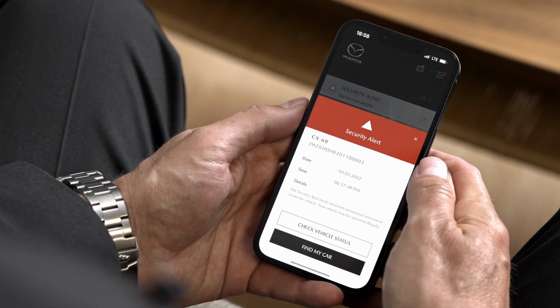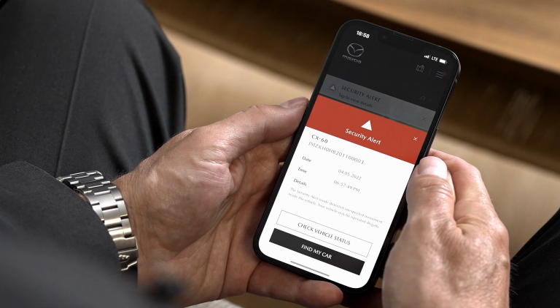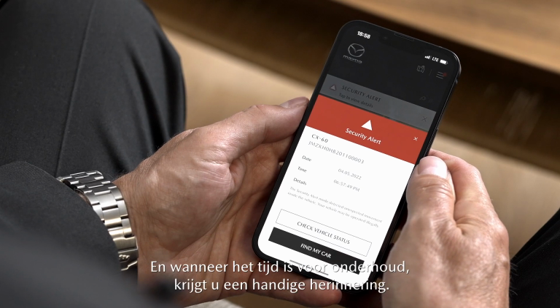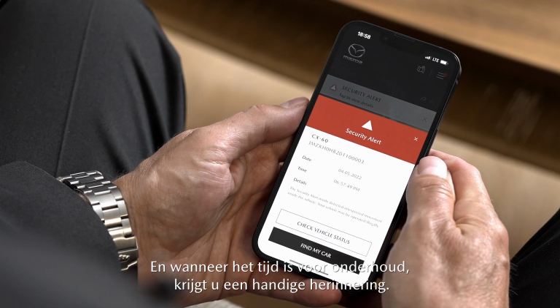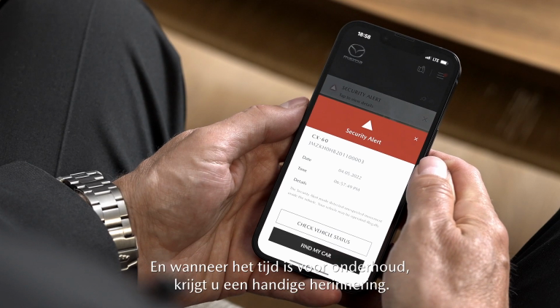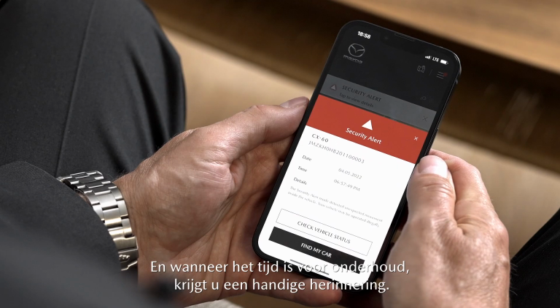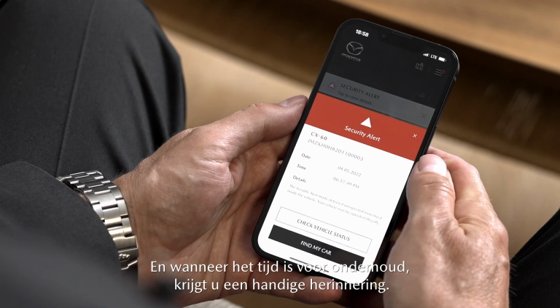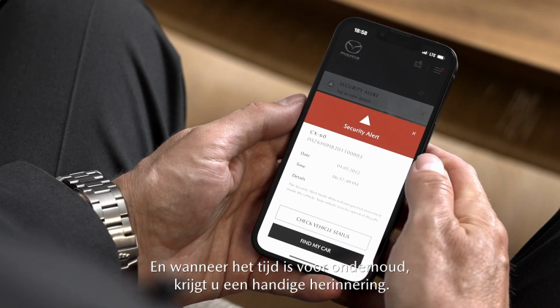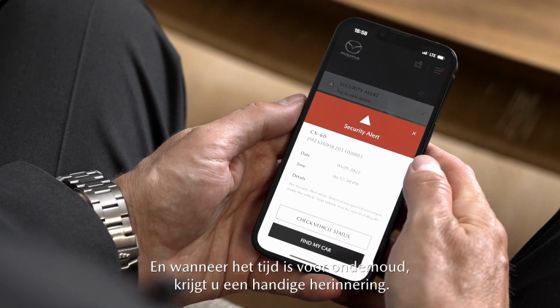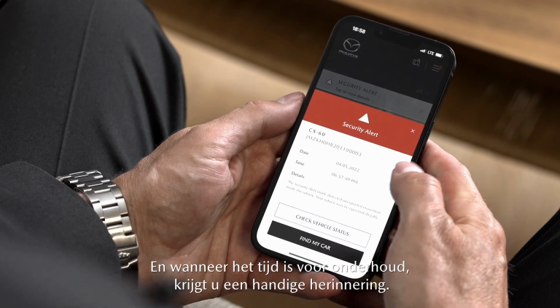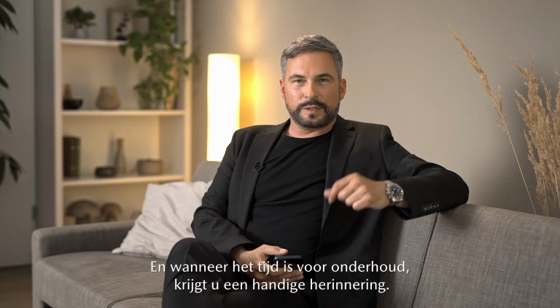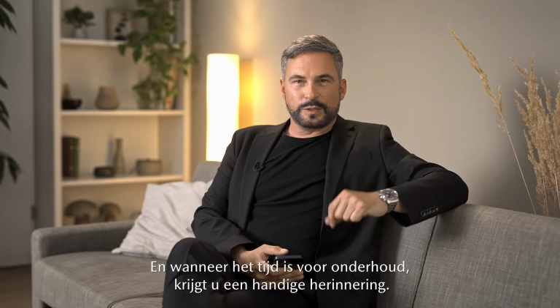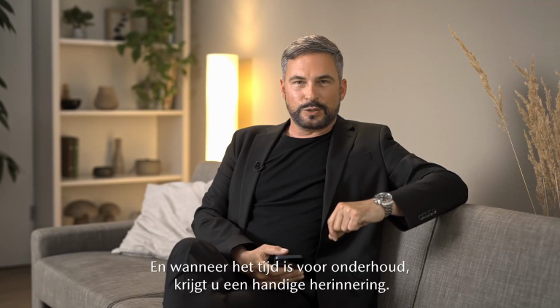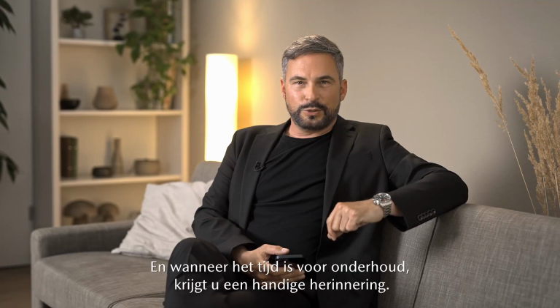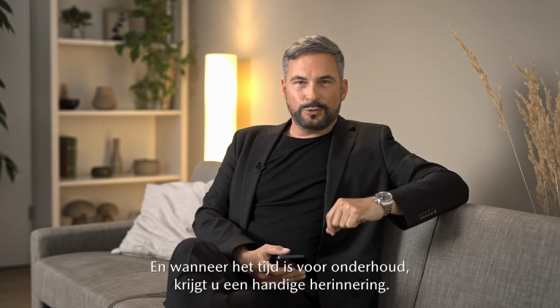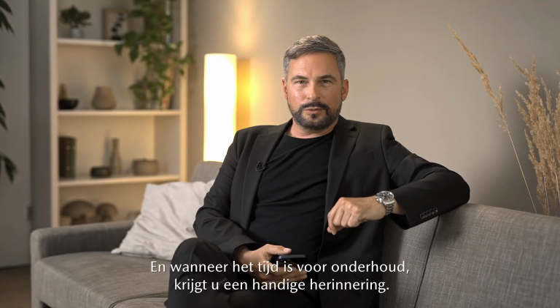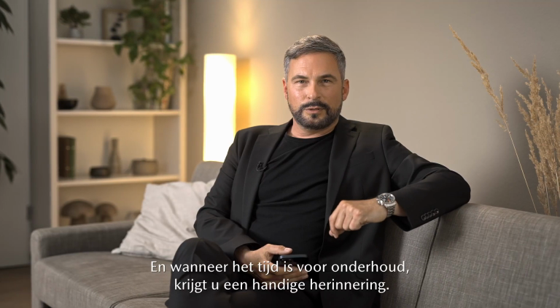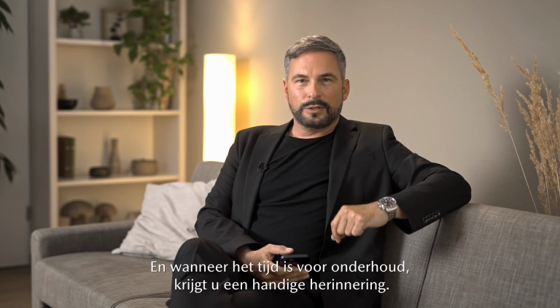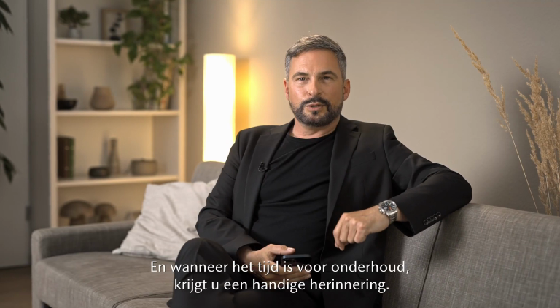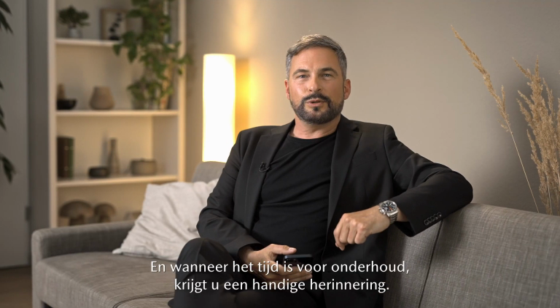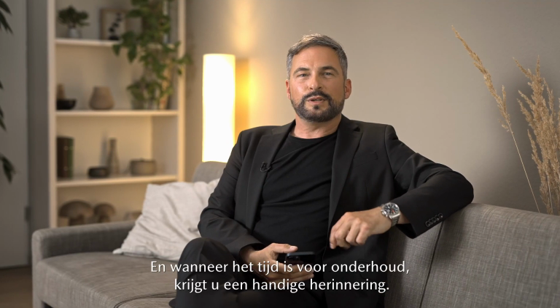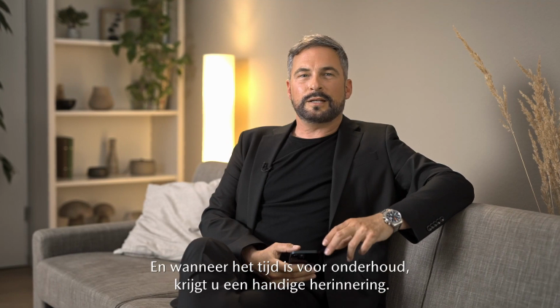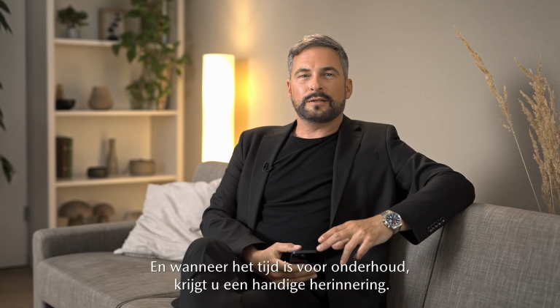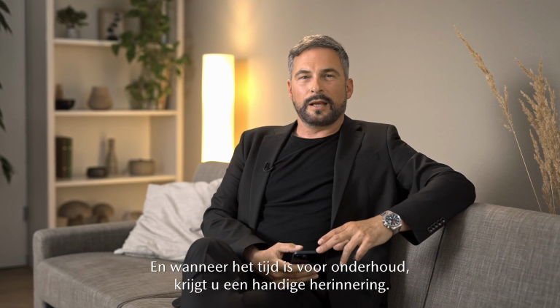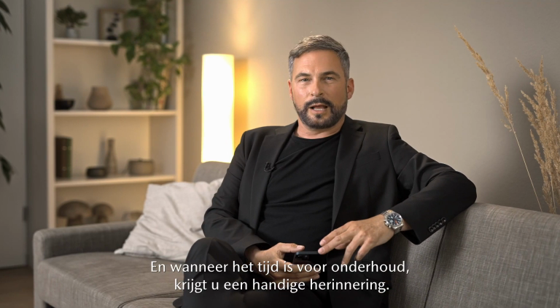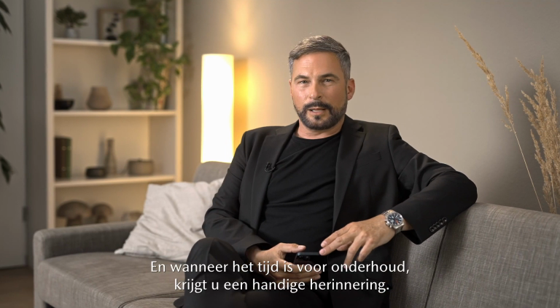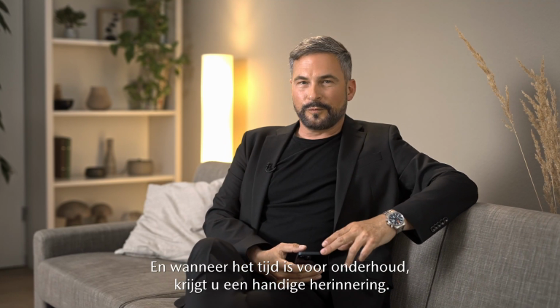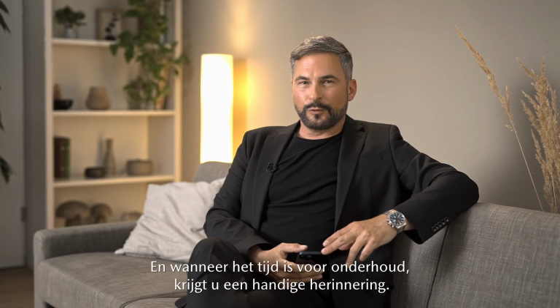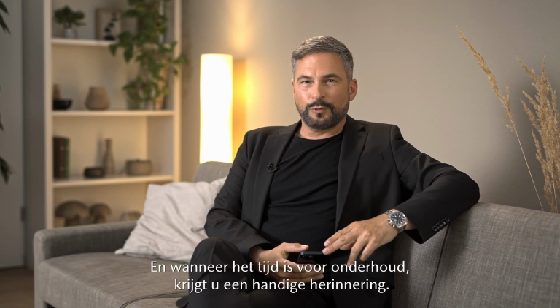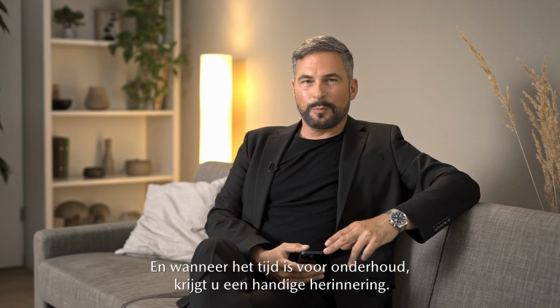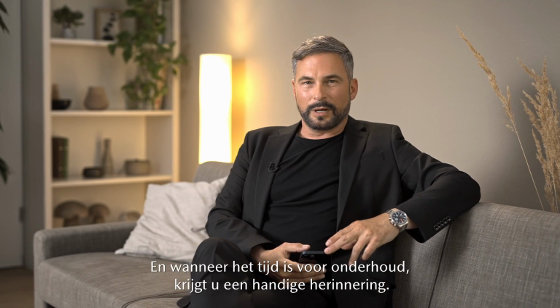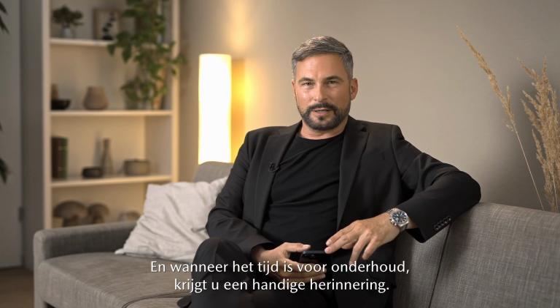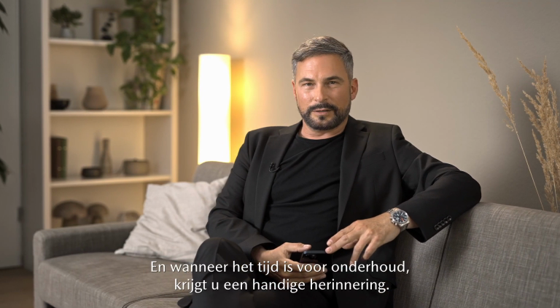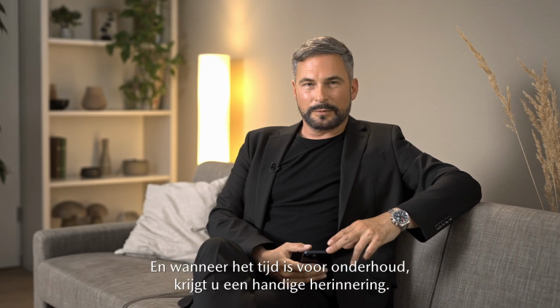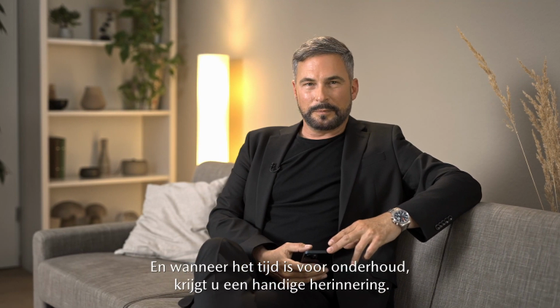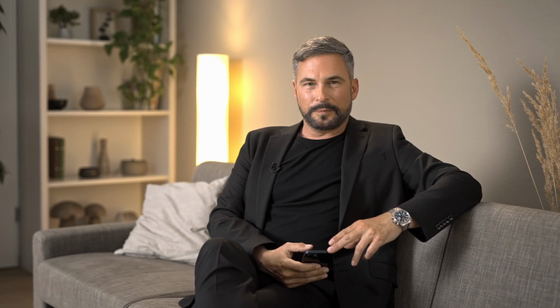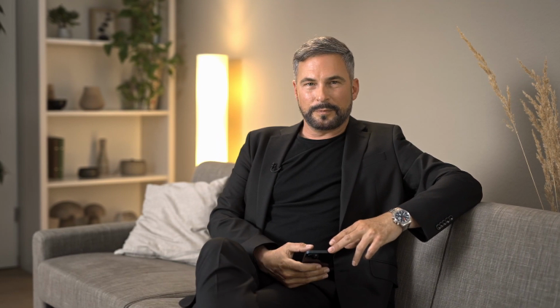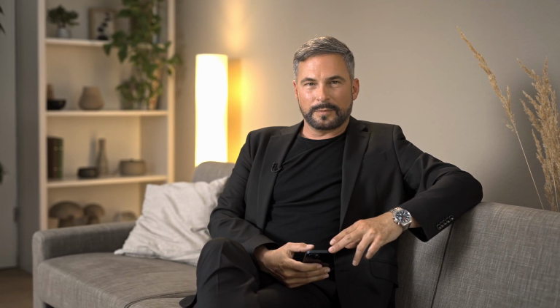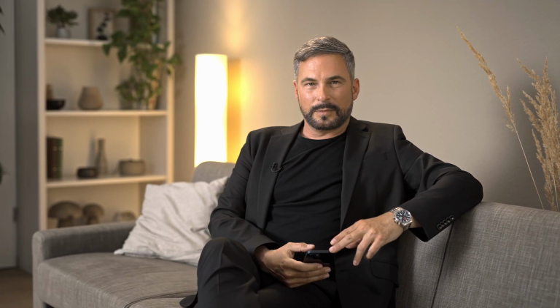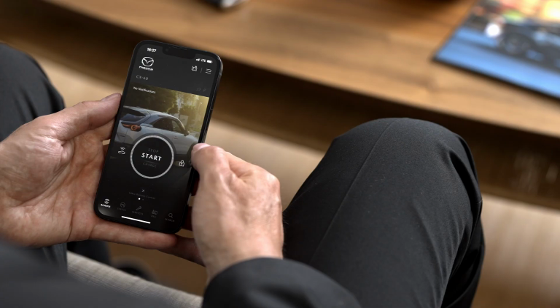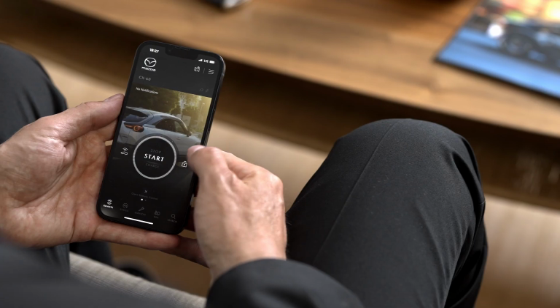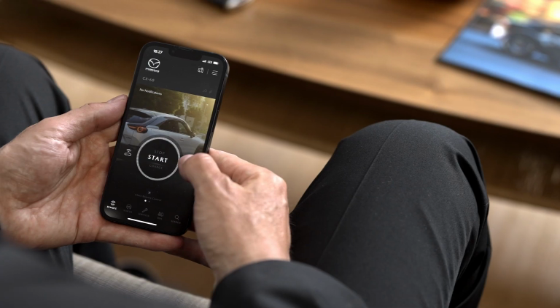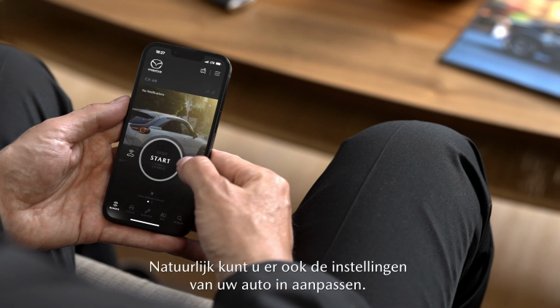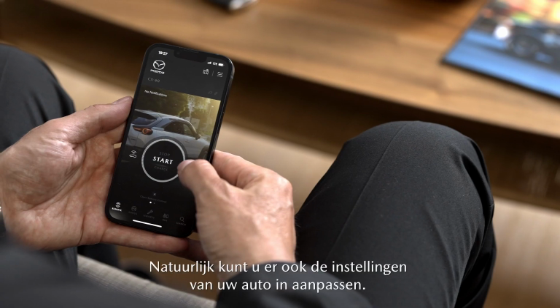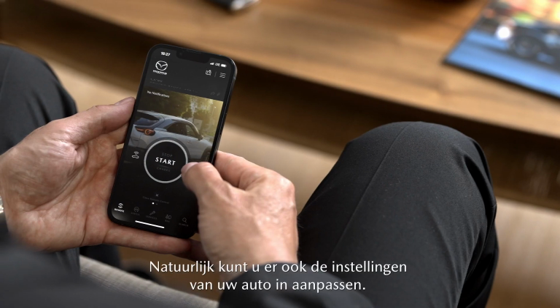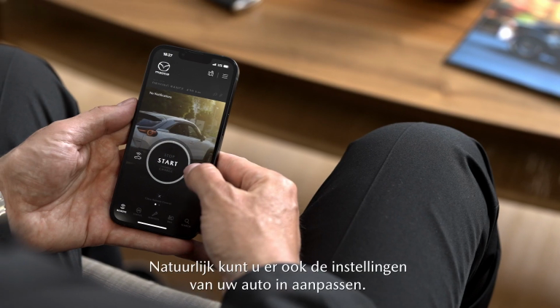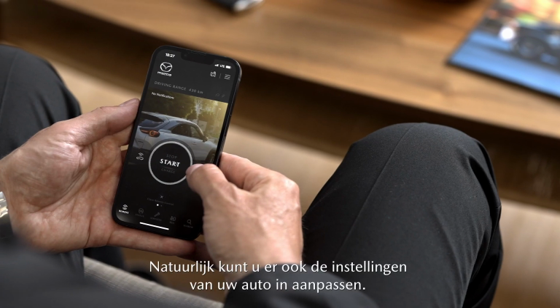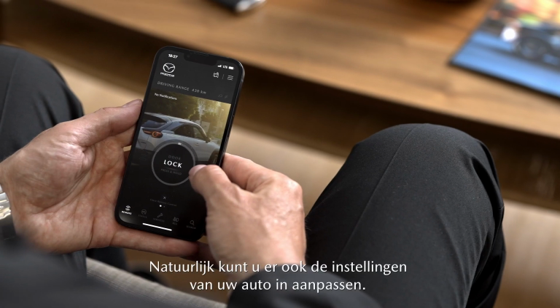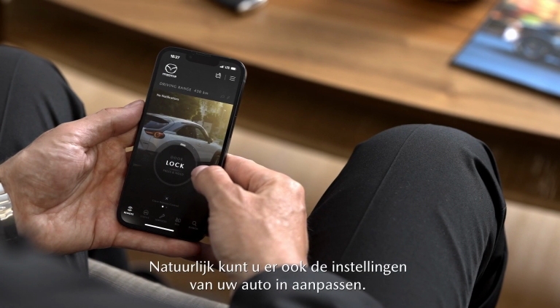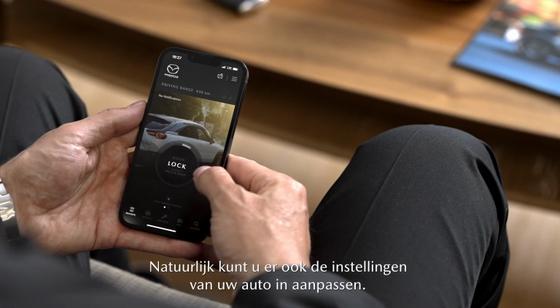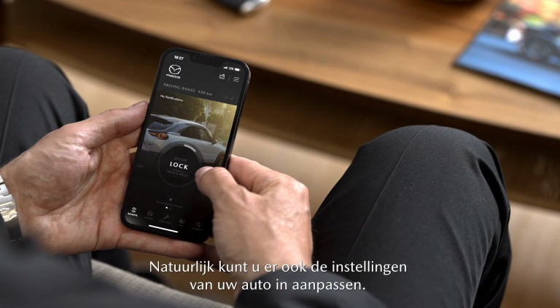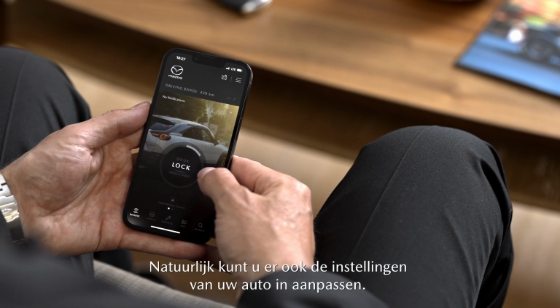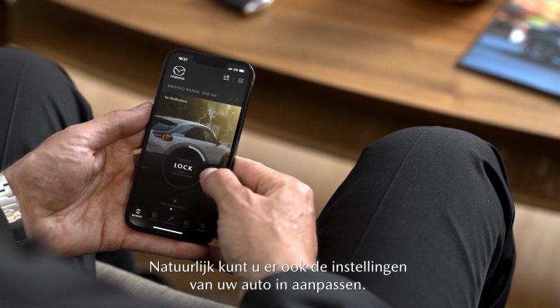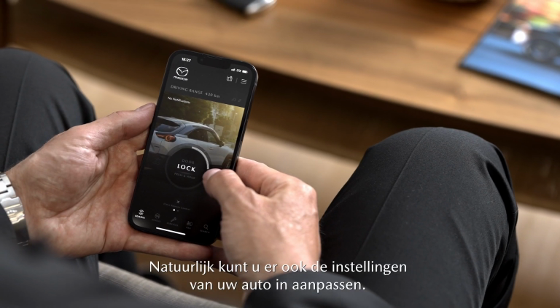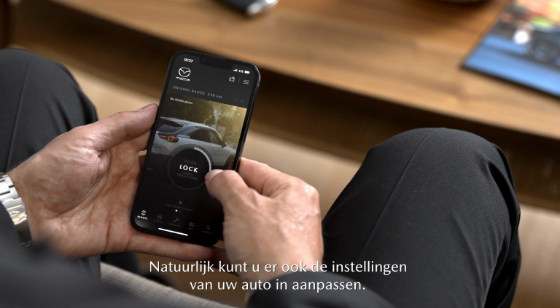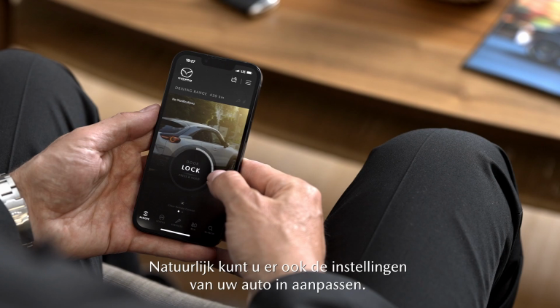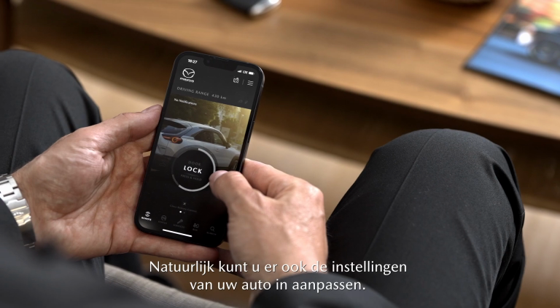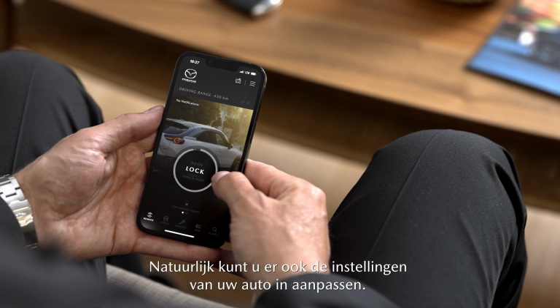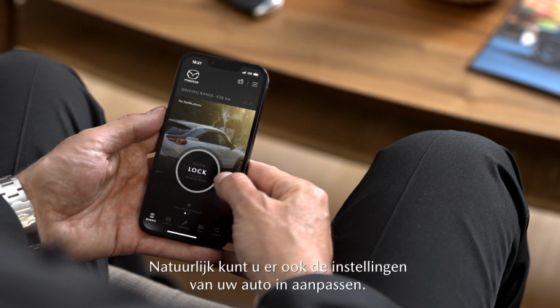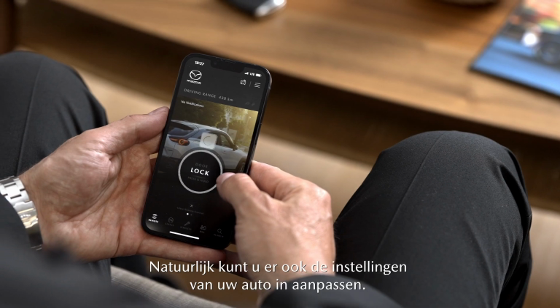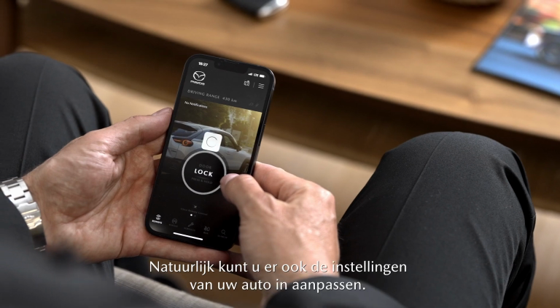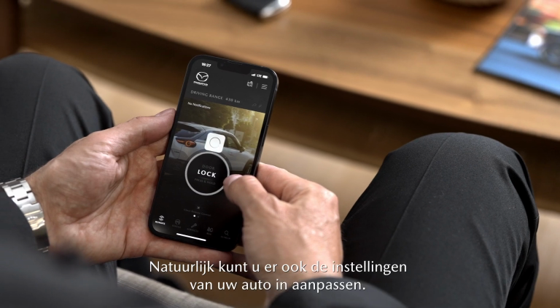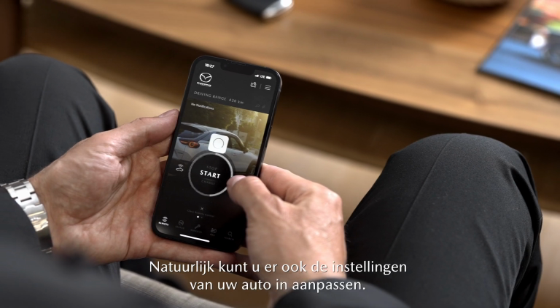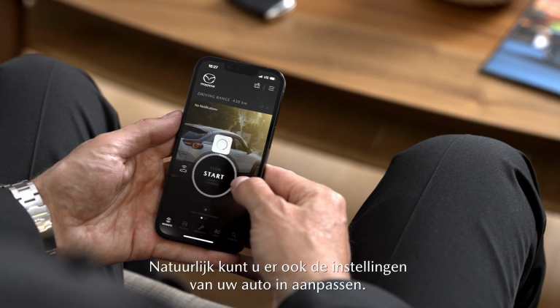And when your service is due, you'll get a helpful reminder. Of course, you can also adjust your car settings.